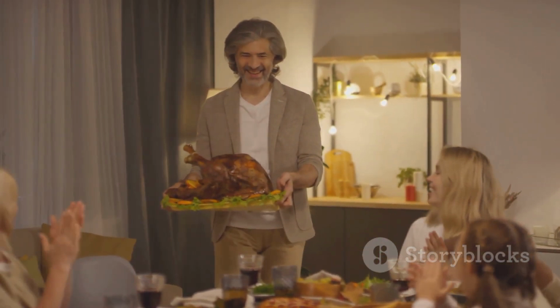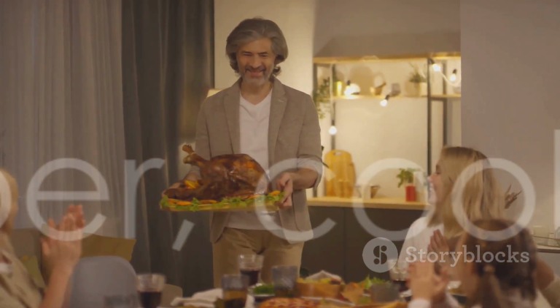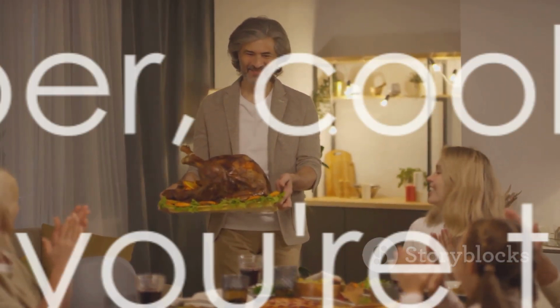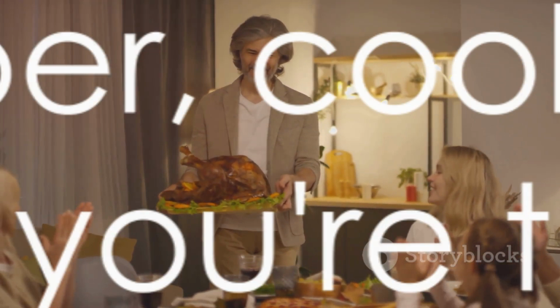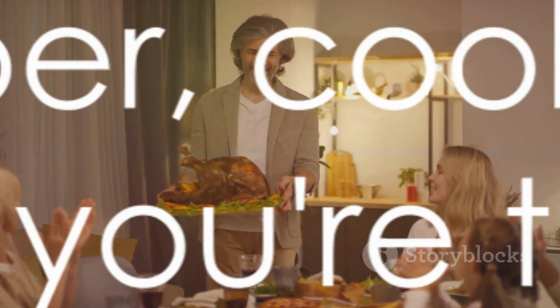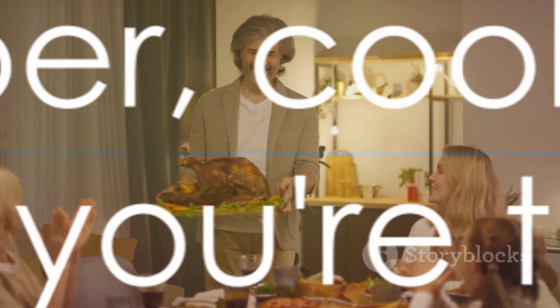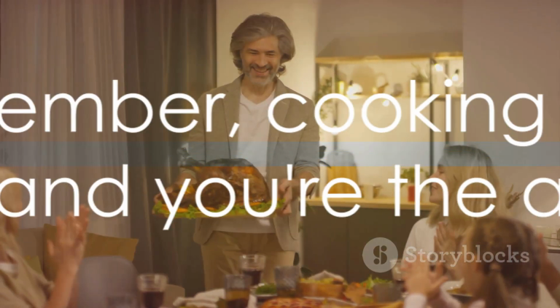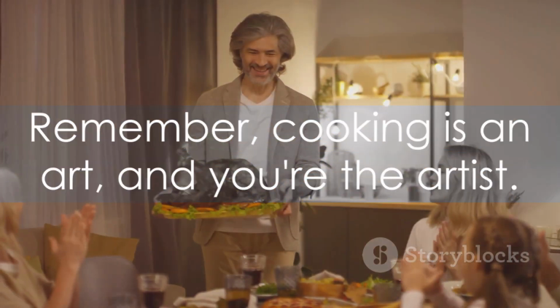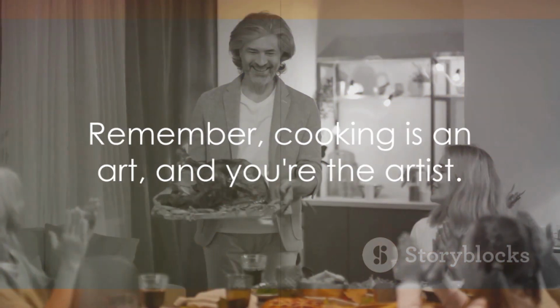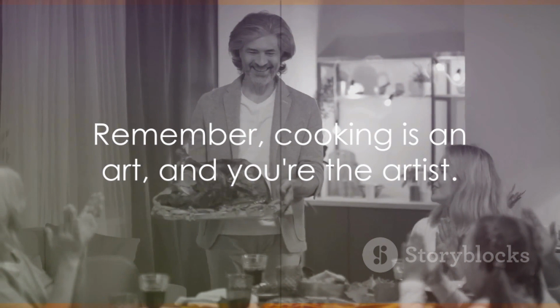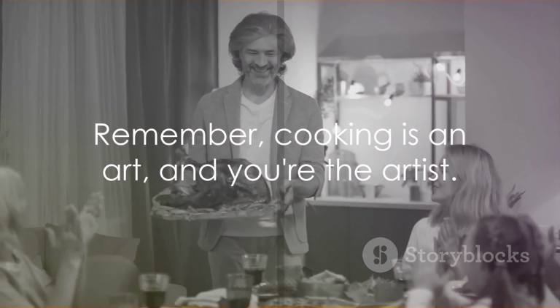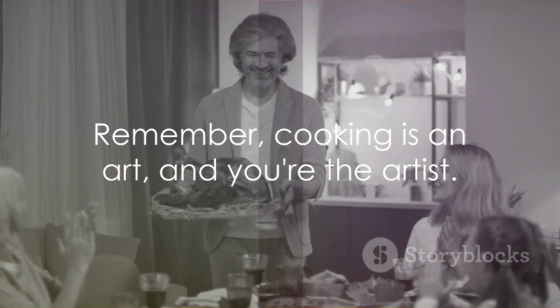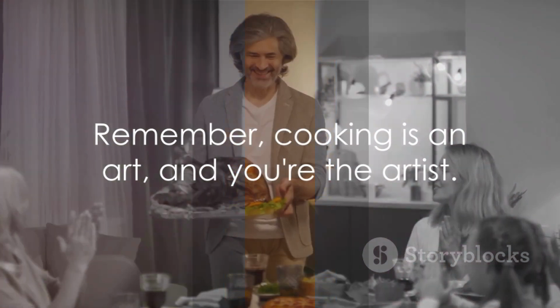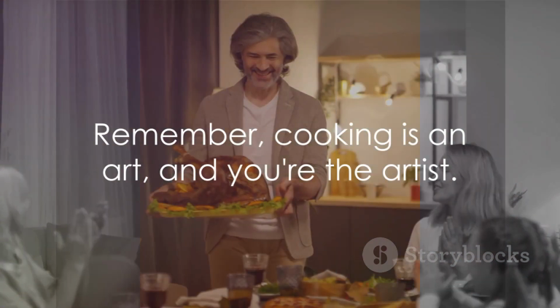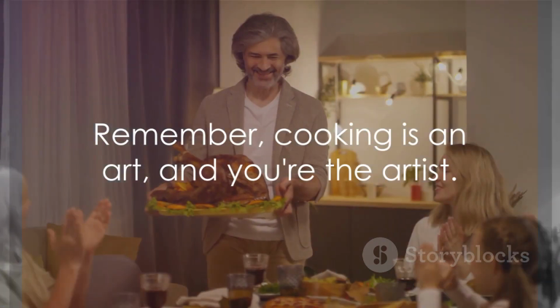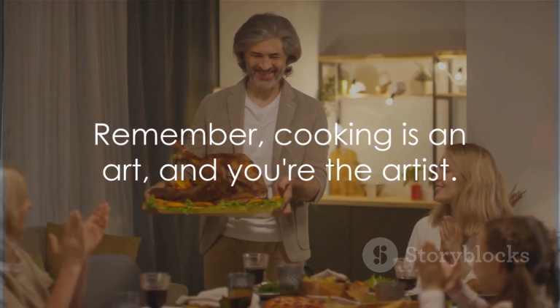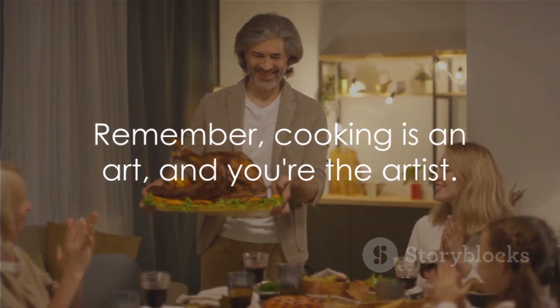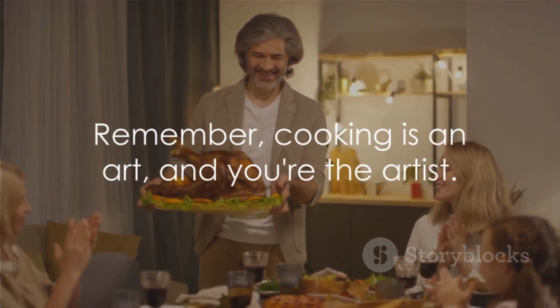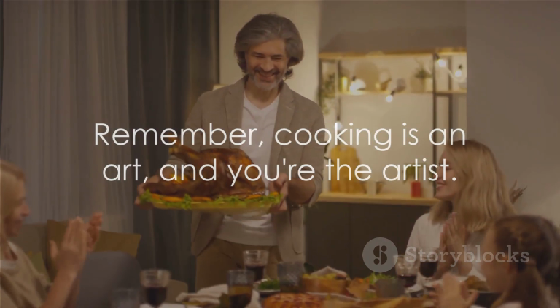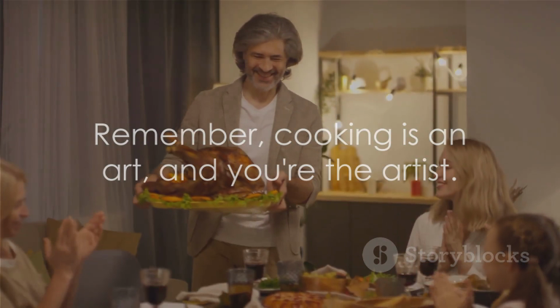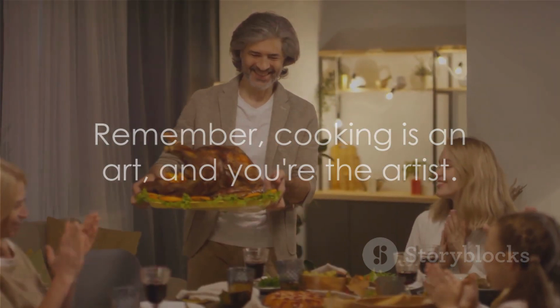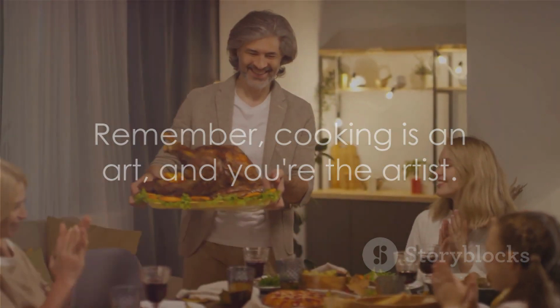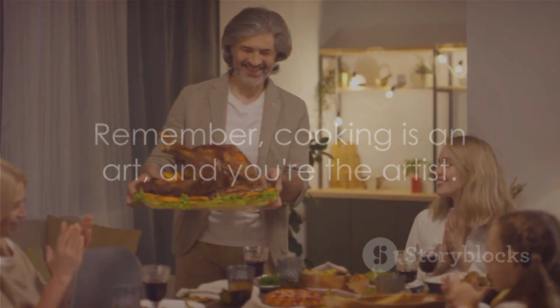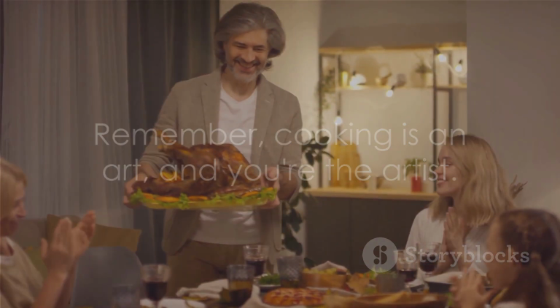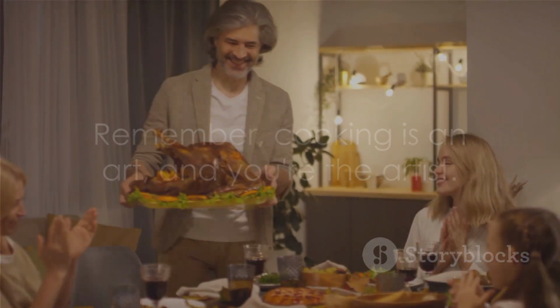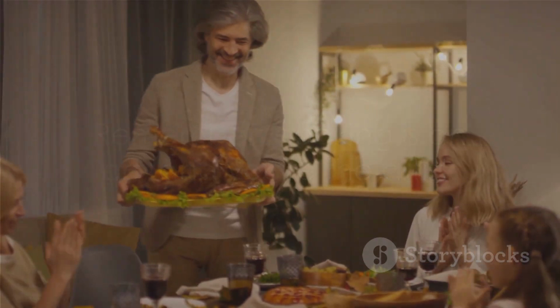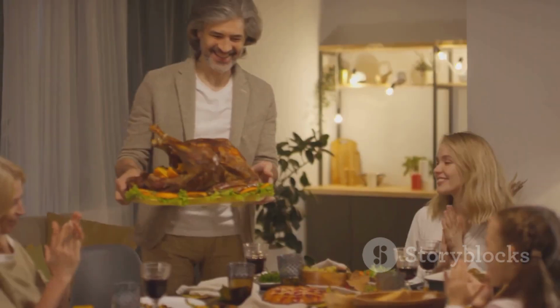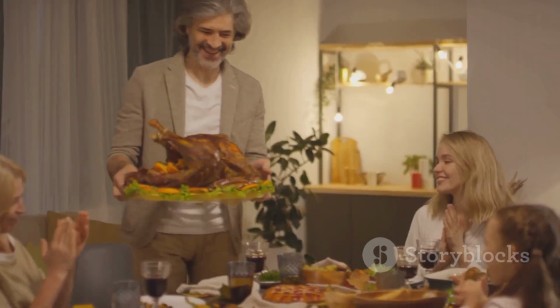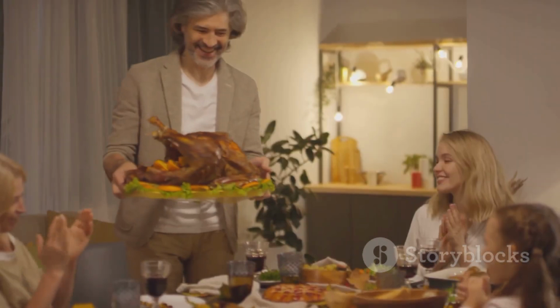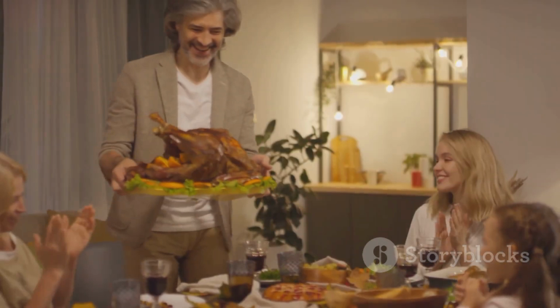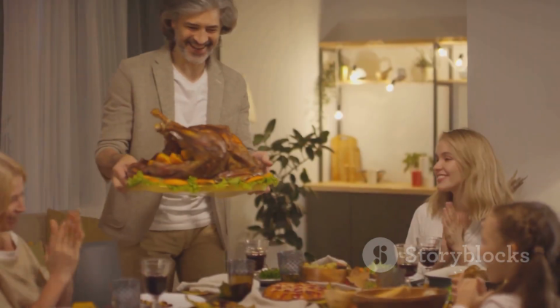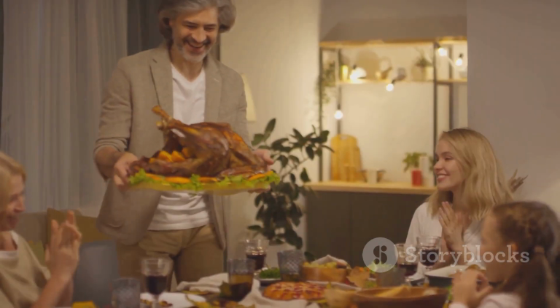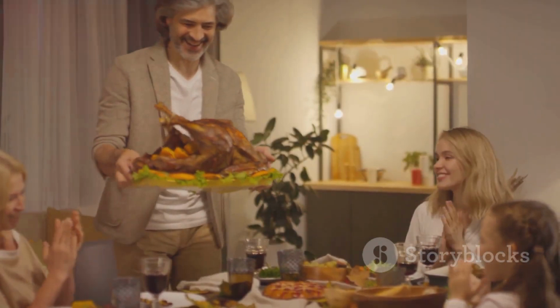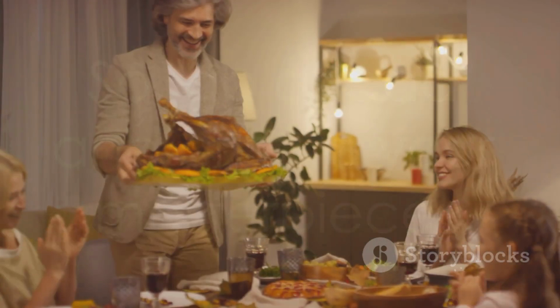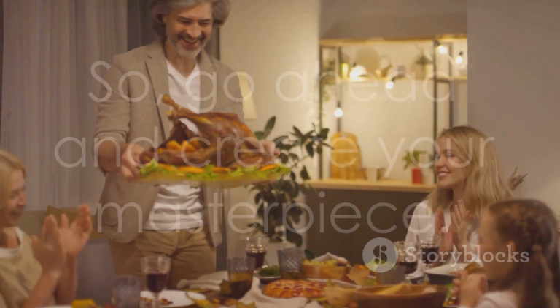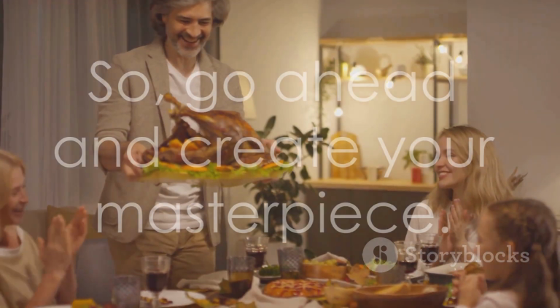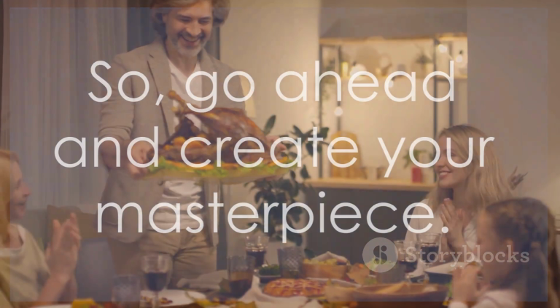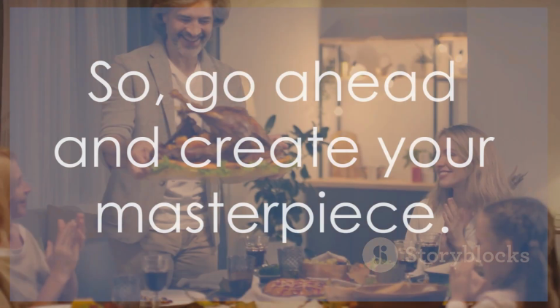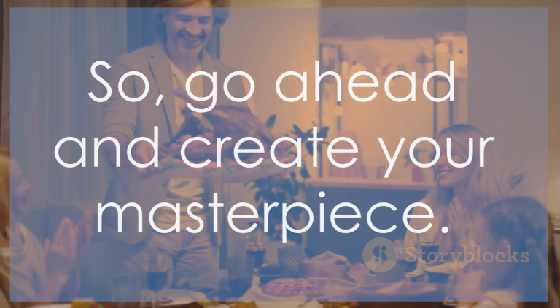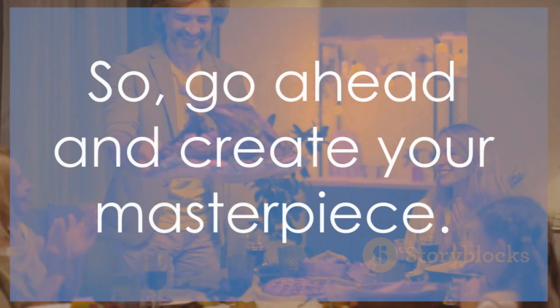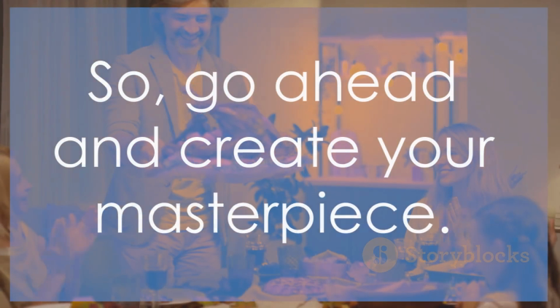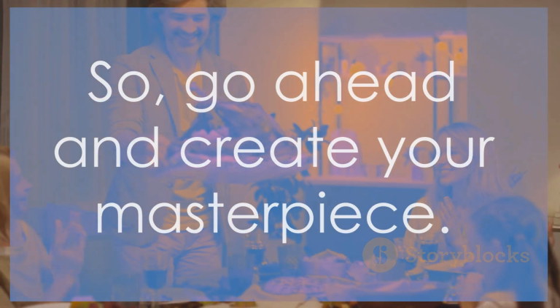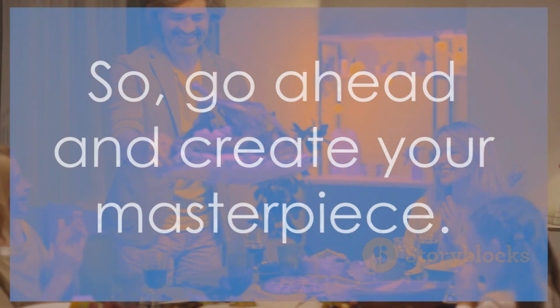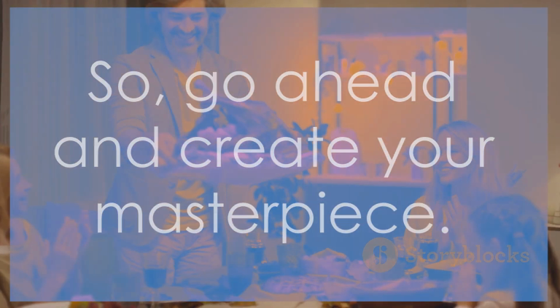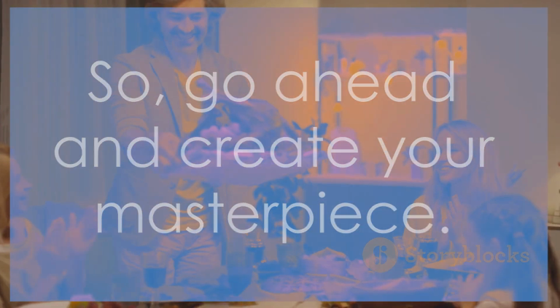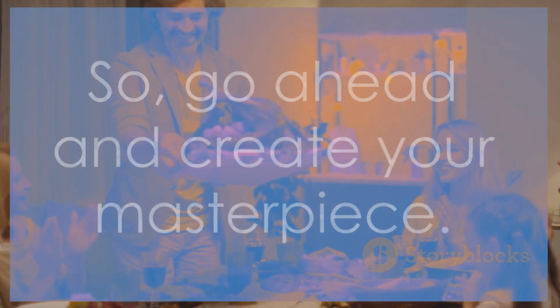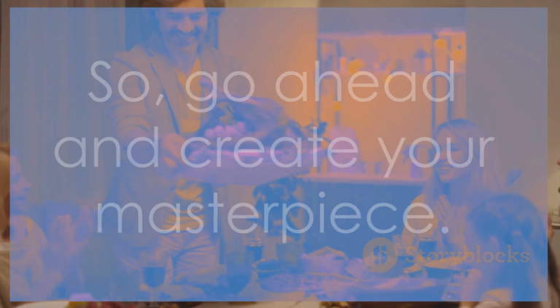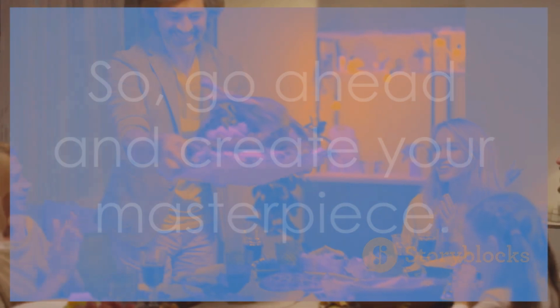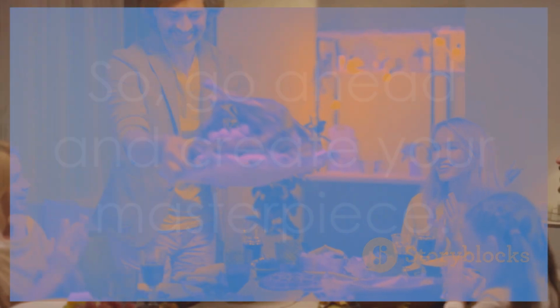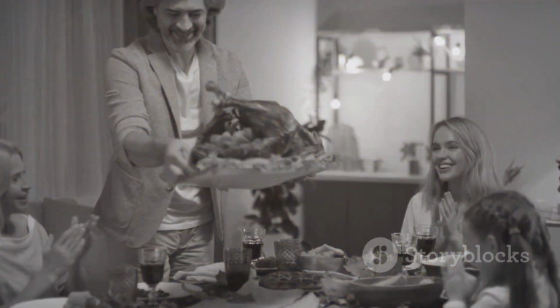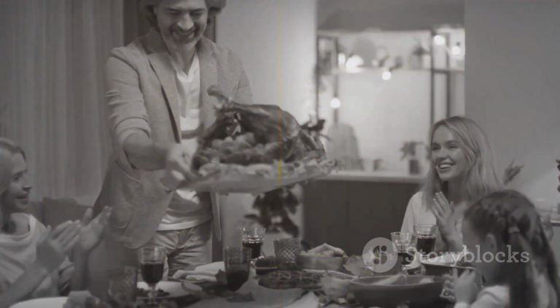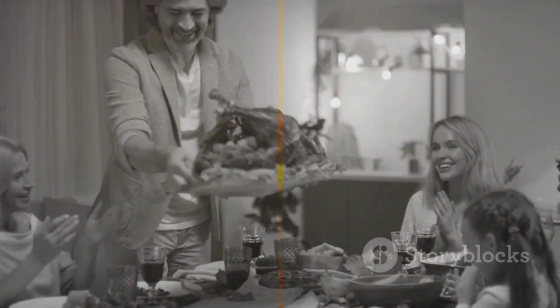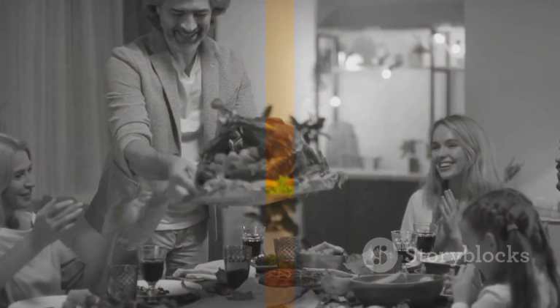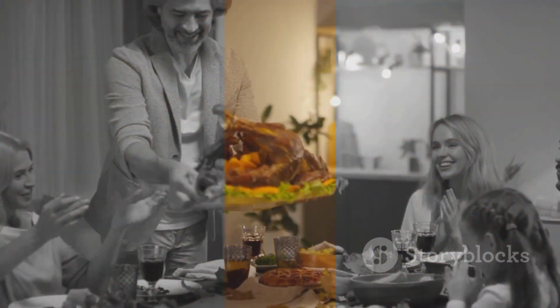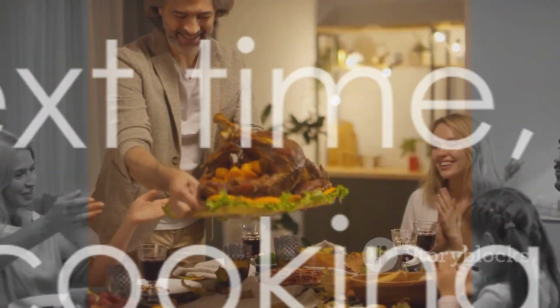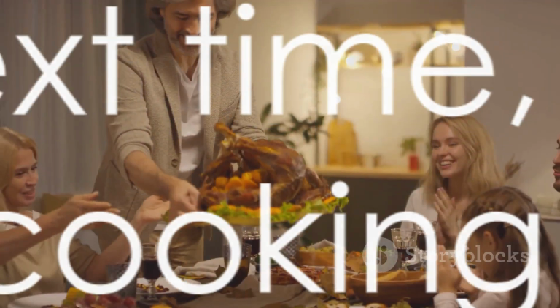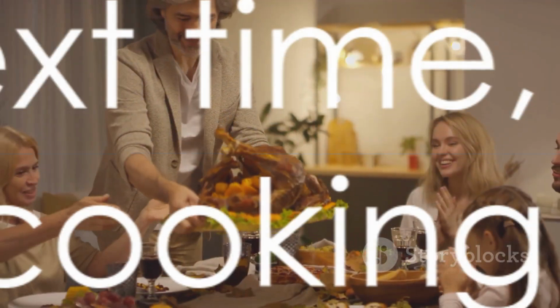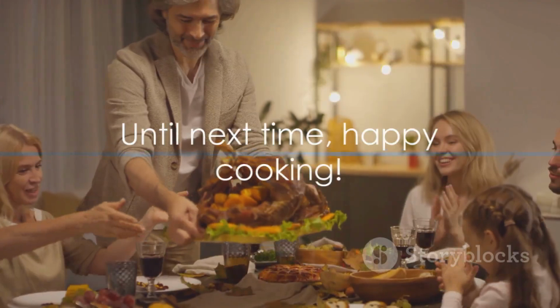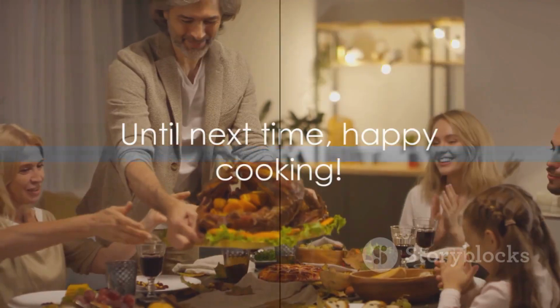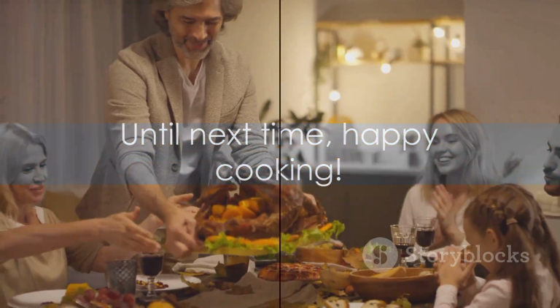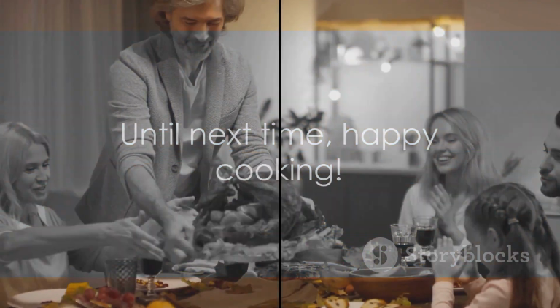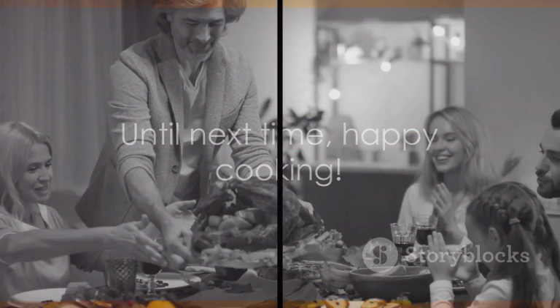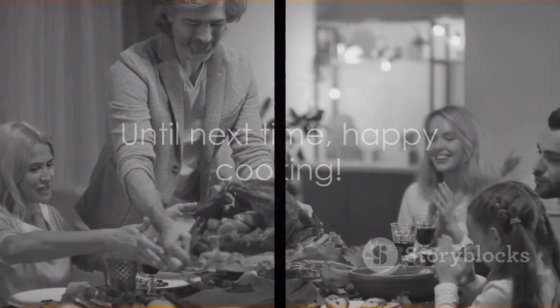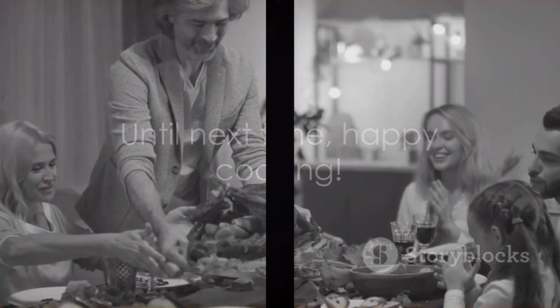Remember, cooking is an art and you're the artist. So go ahead and create your masterpiece. Until next time, happy cooking!